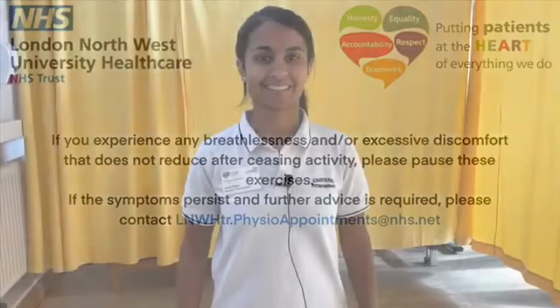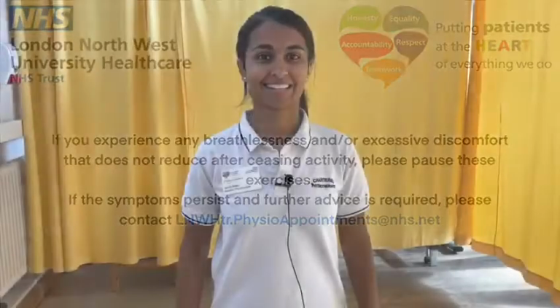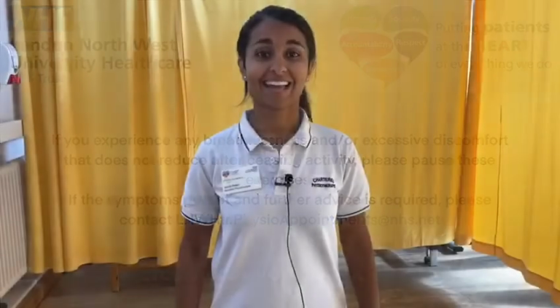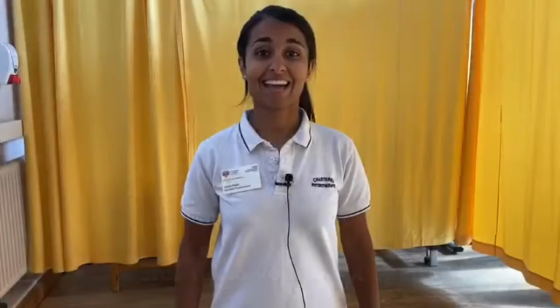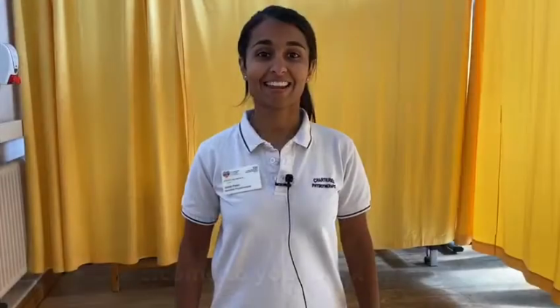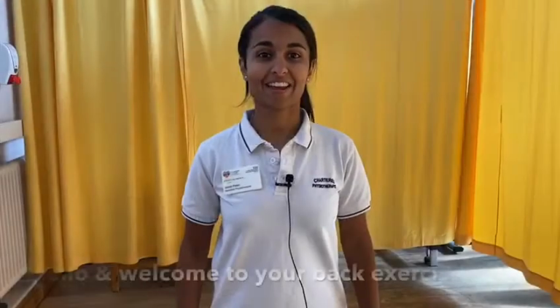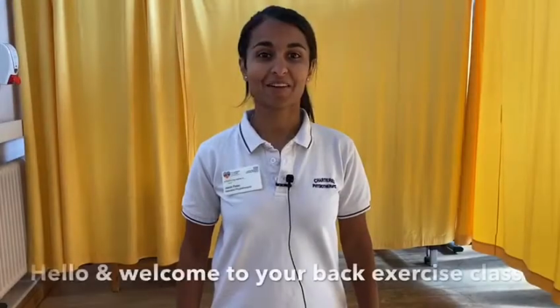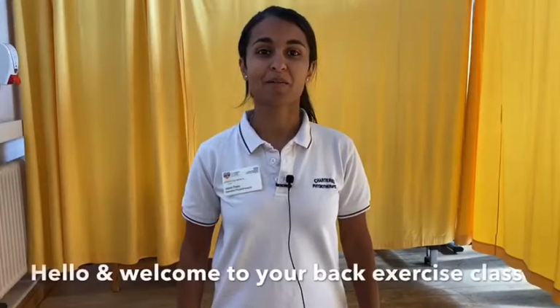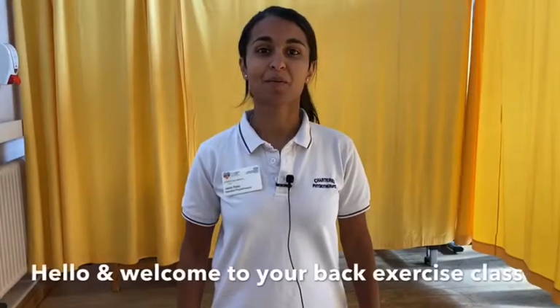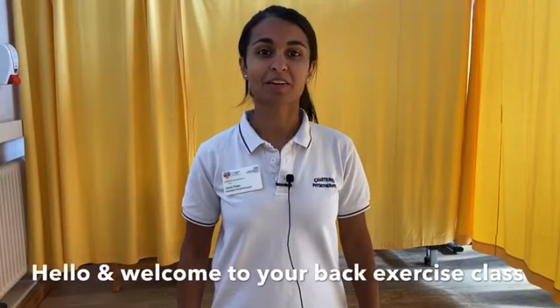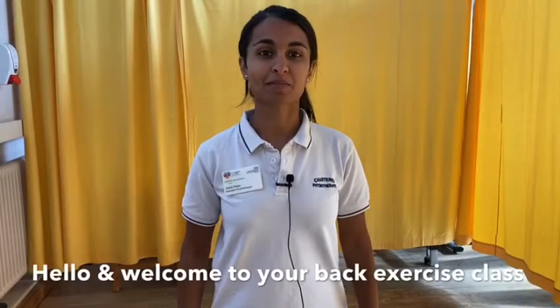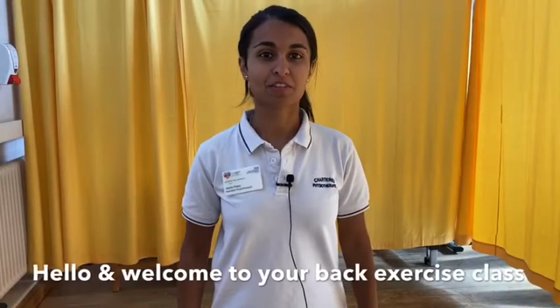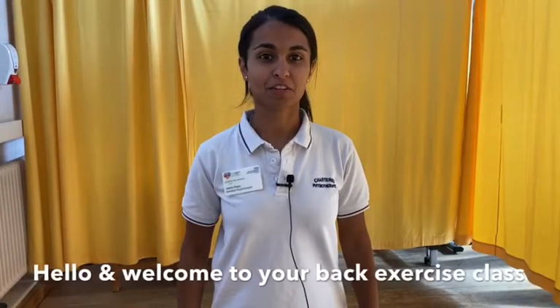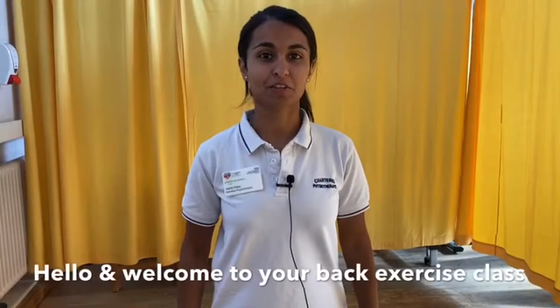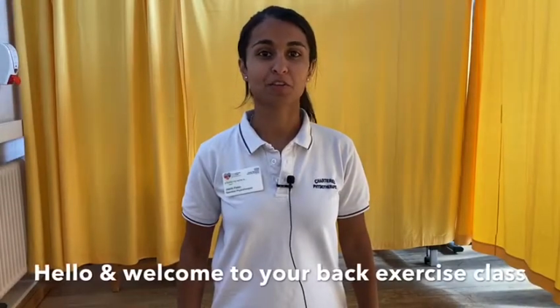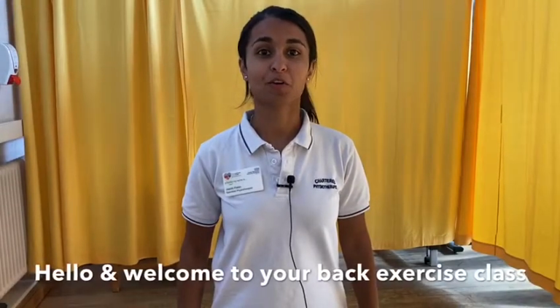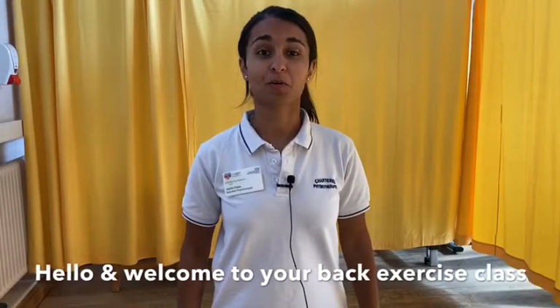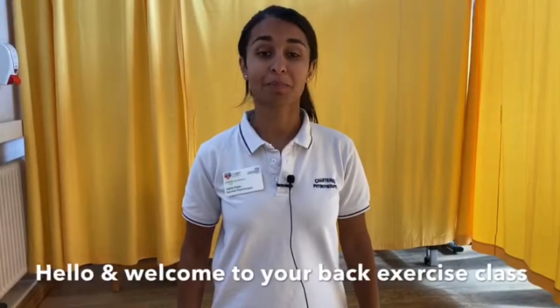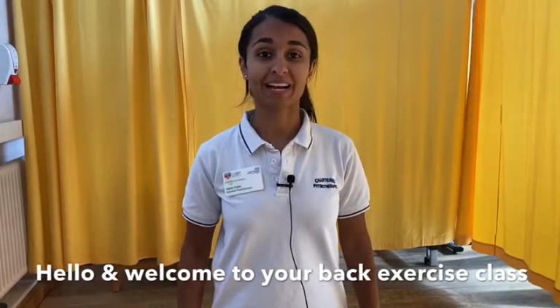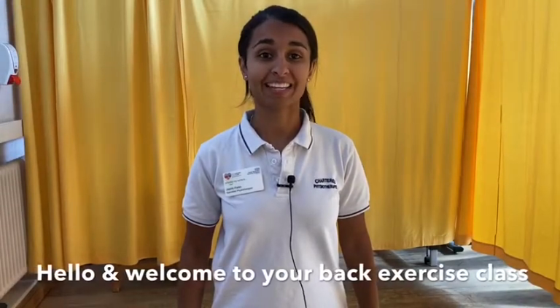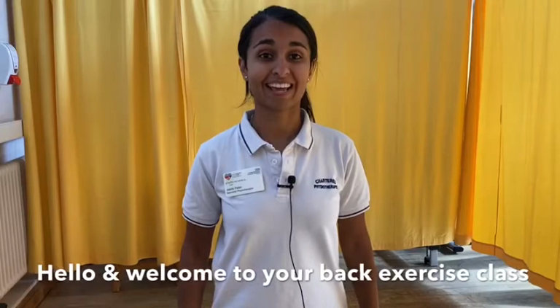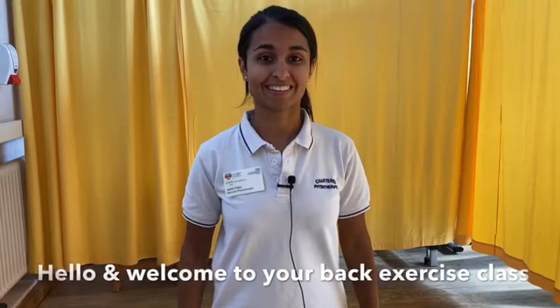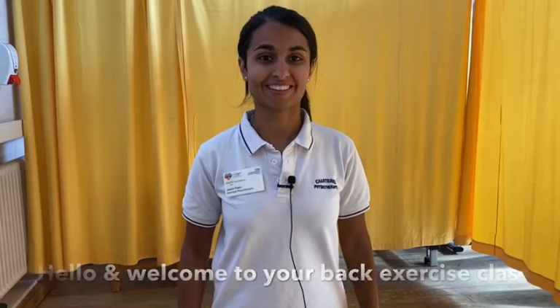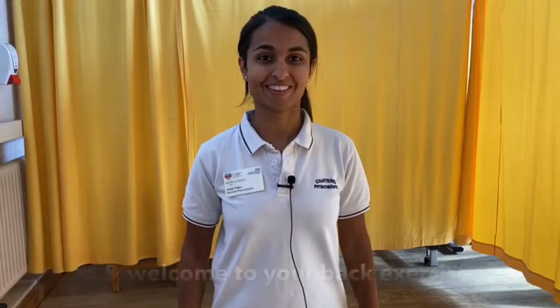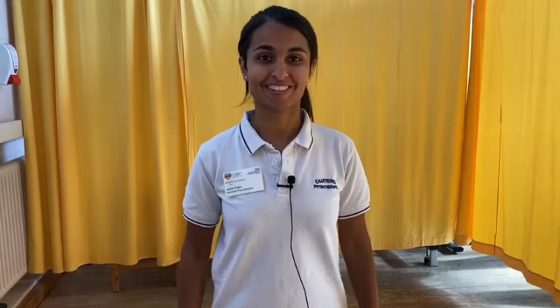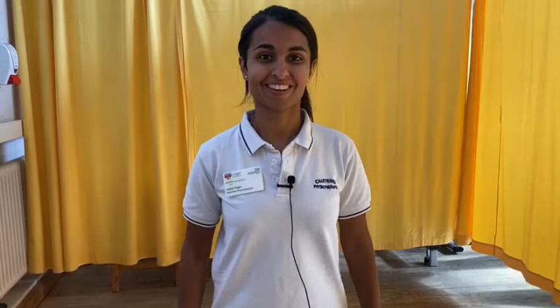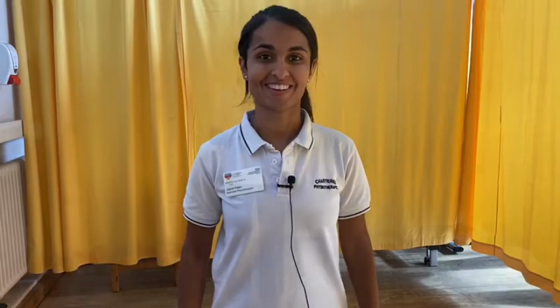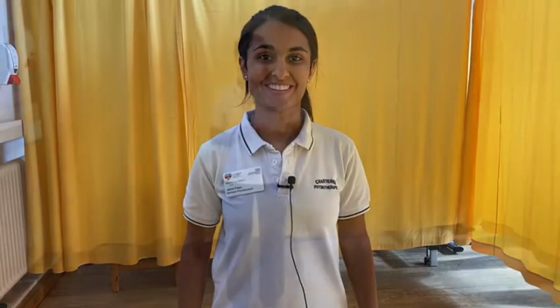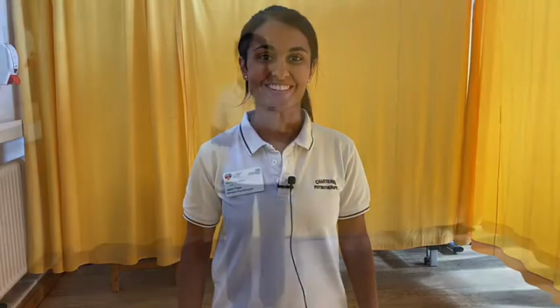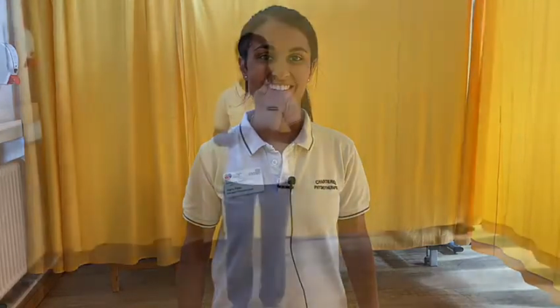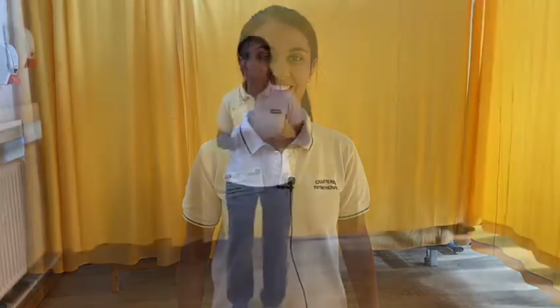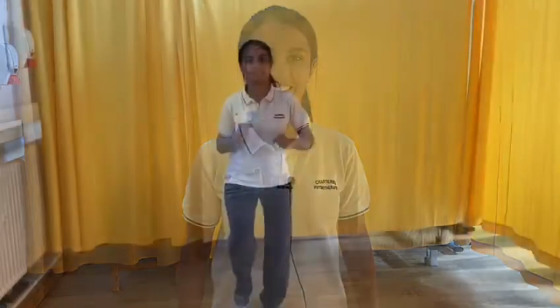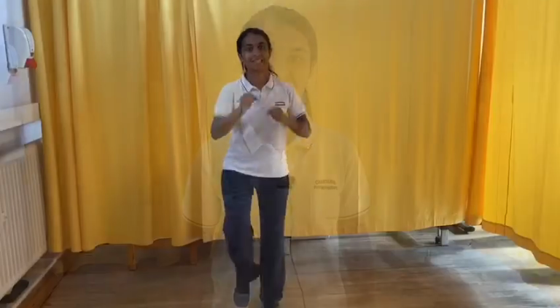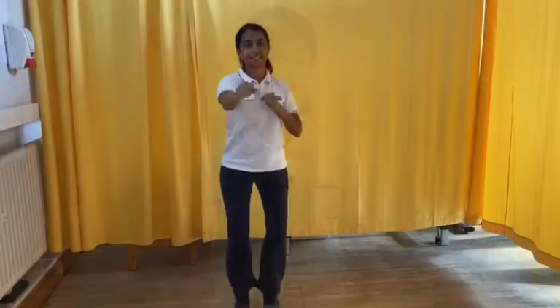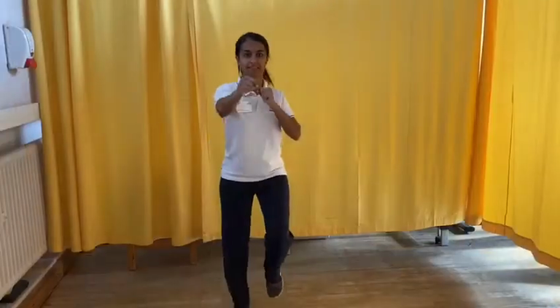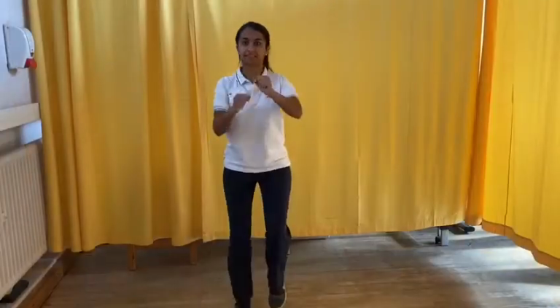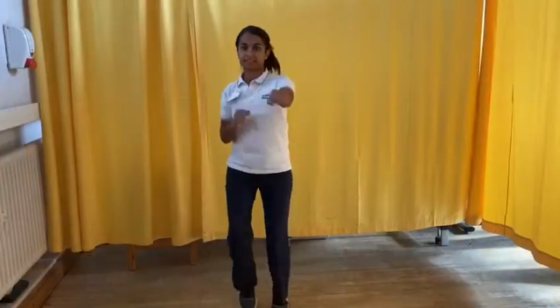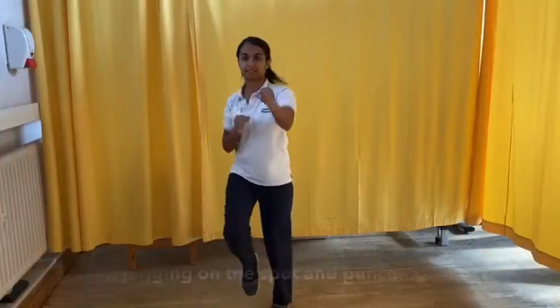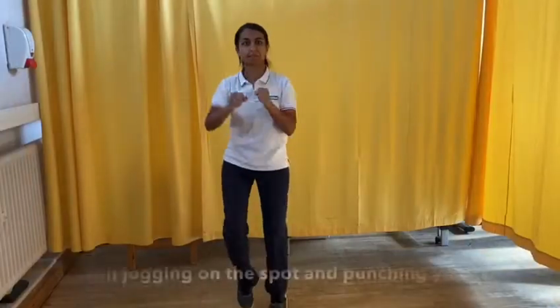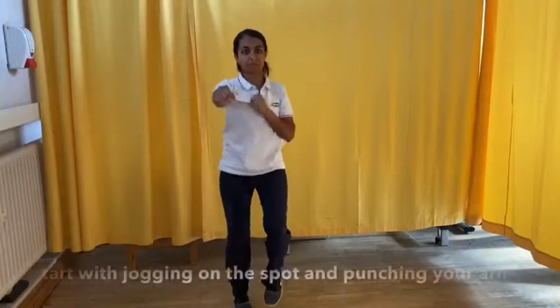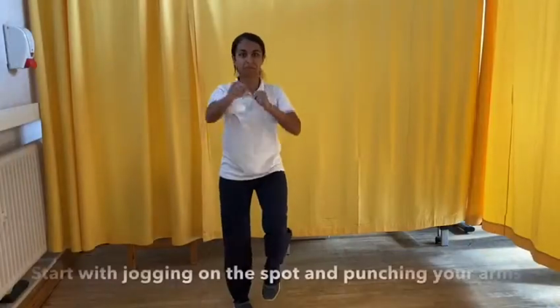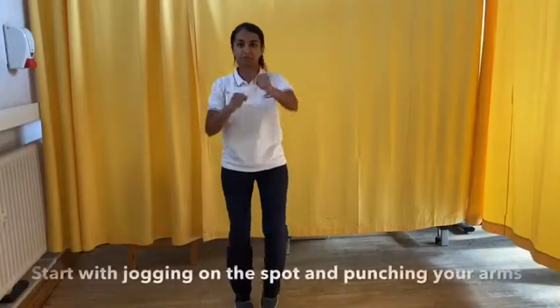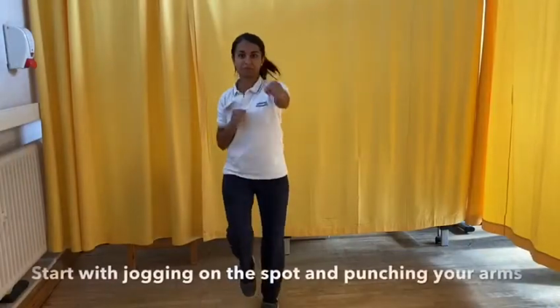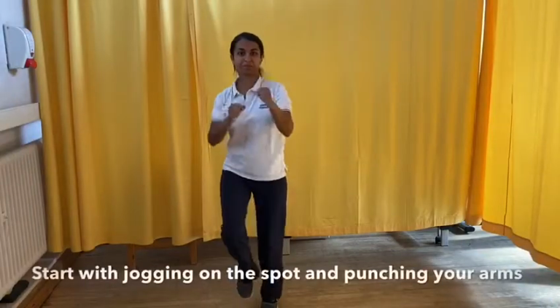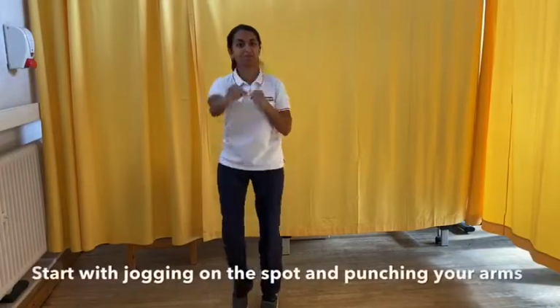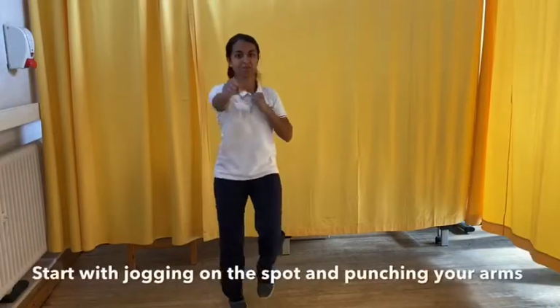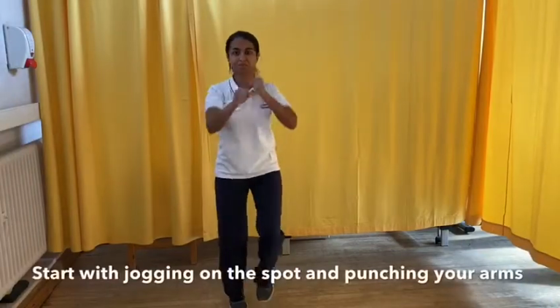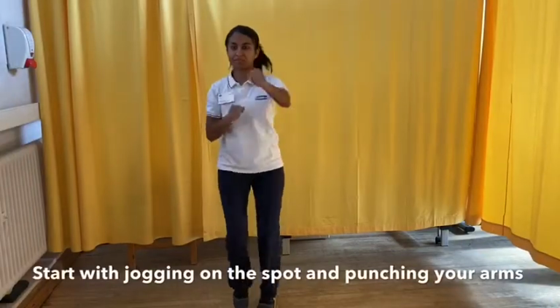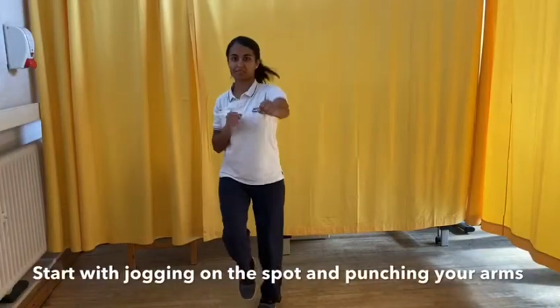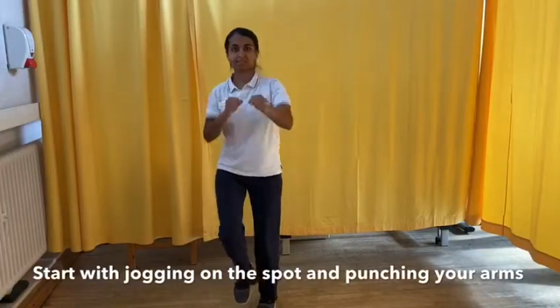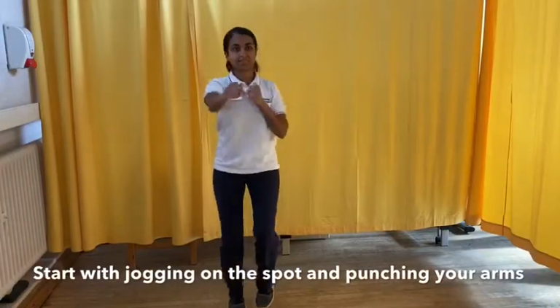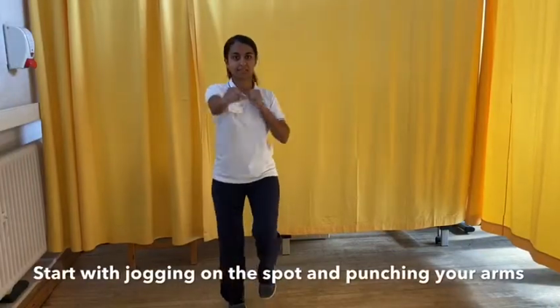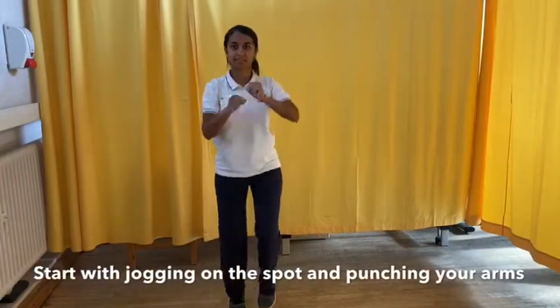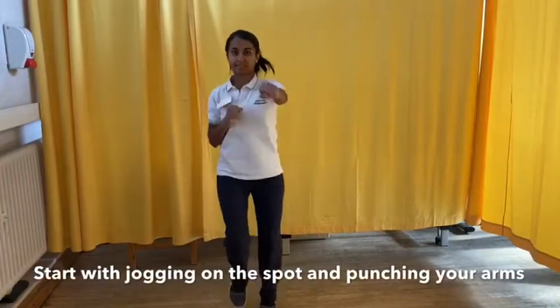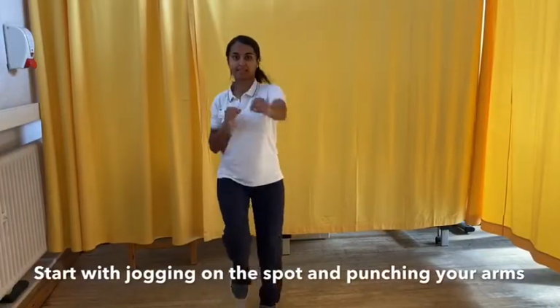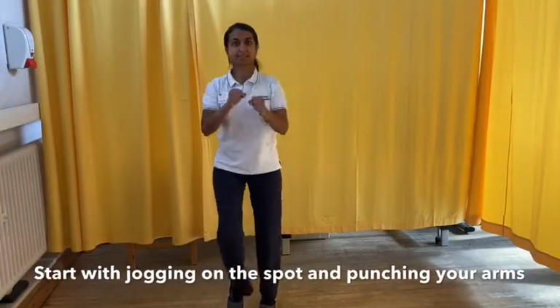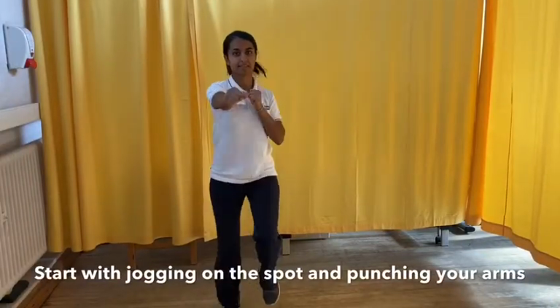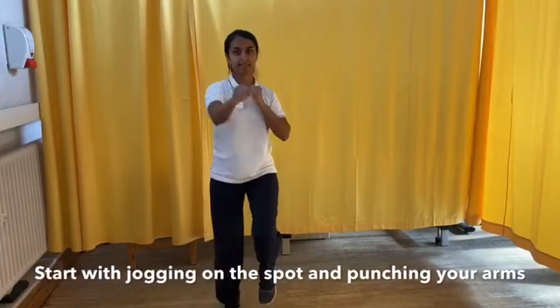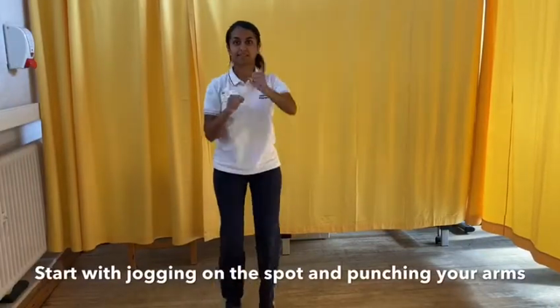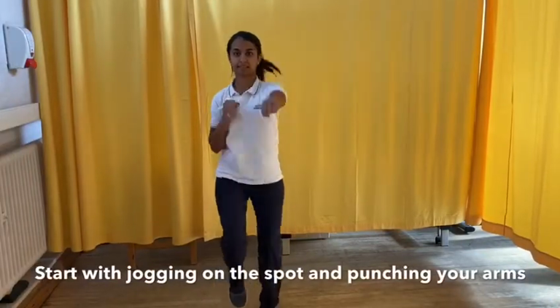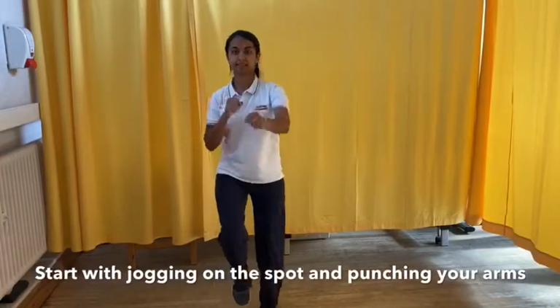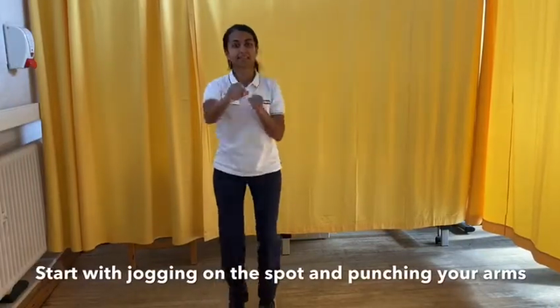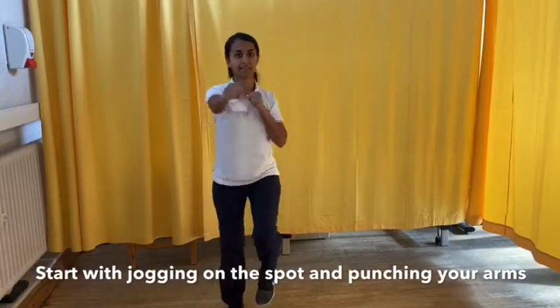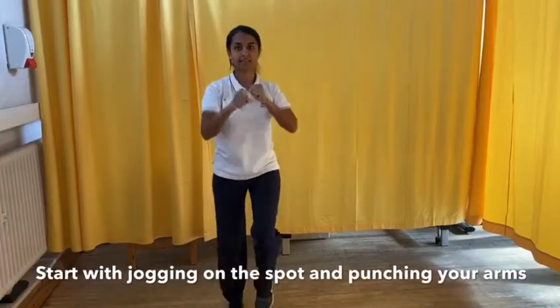Hello and welcome to your back exercise class. Let's begin with jogging on the spot whilst punching your arms back and forth.